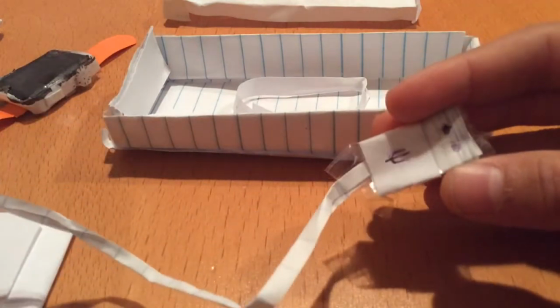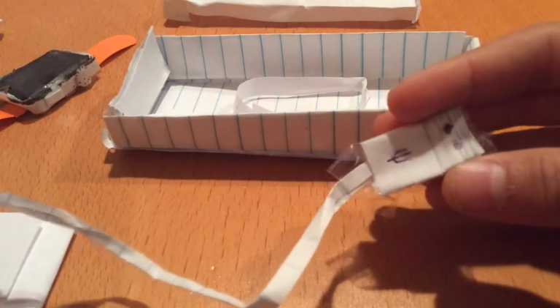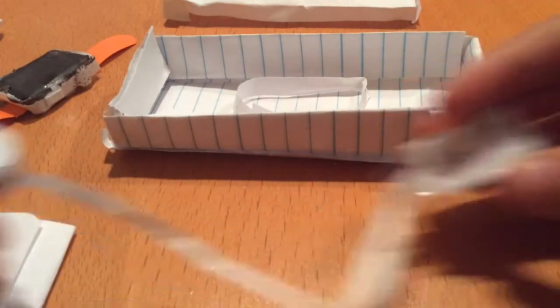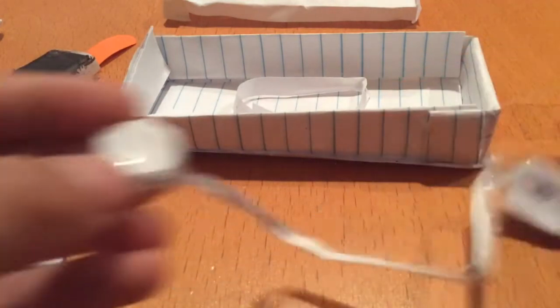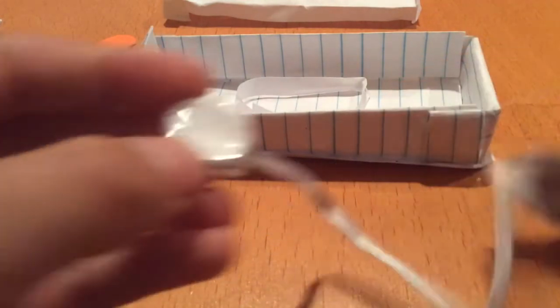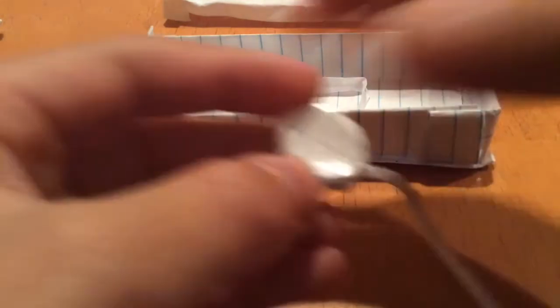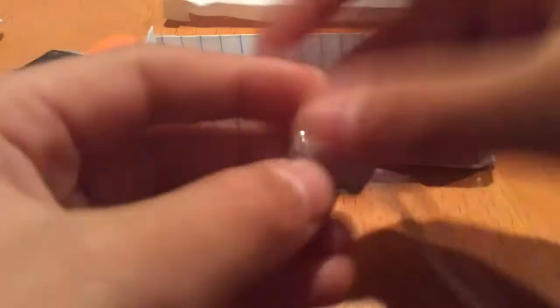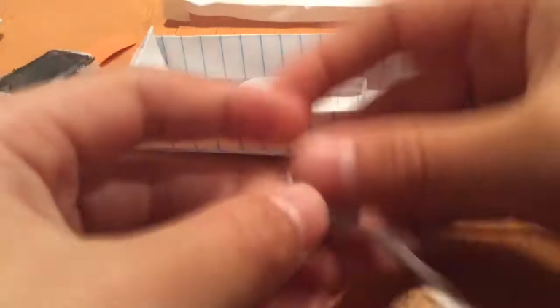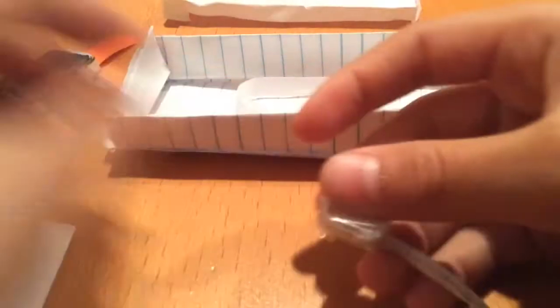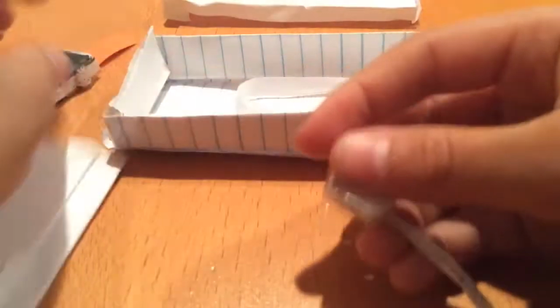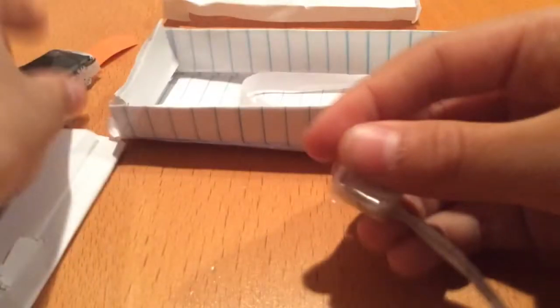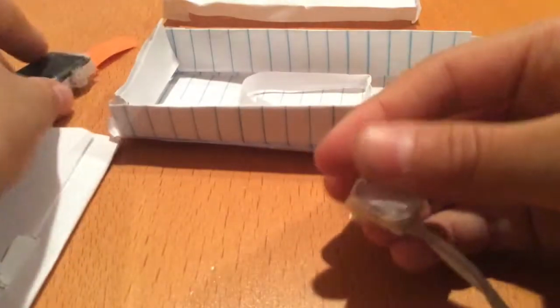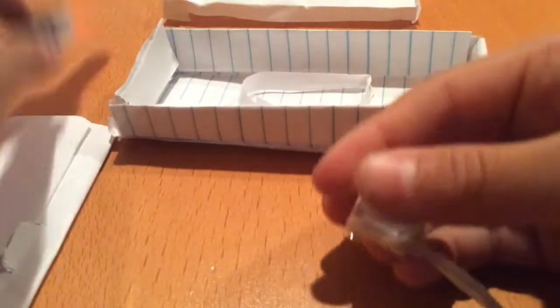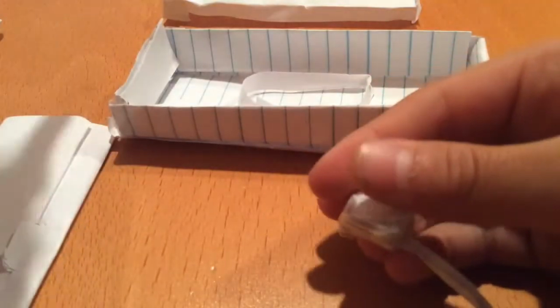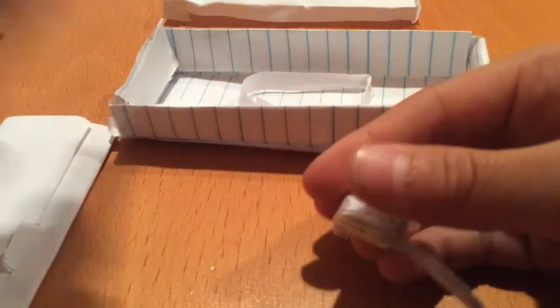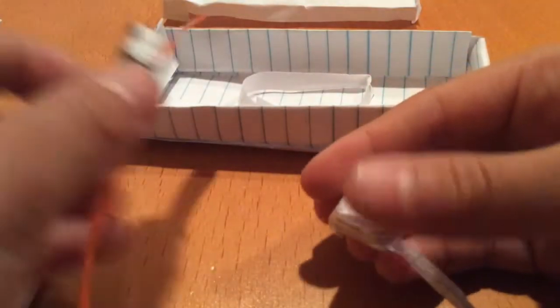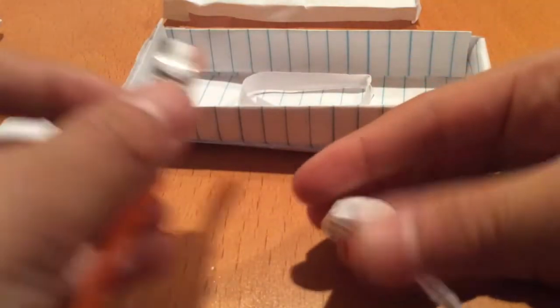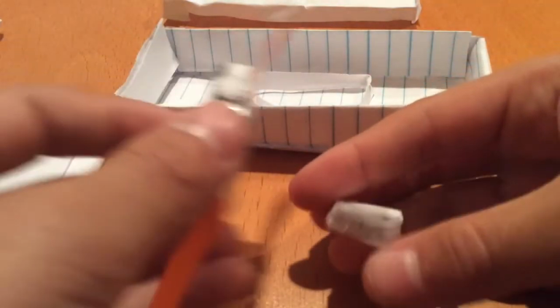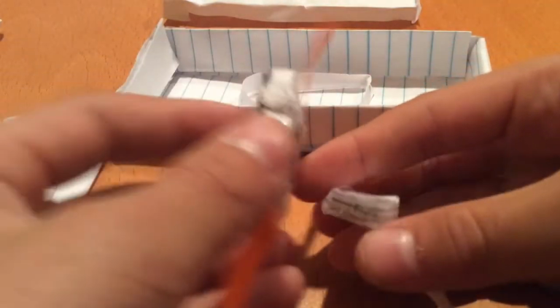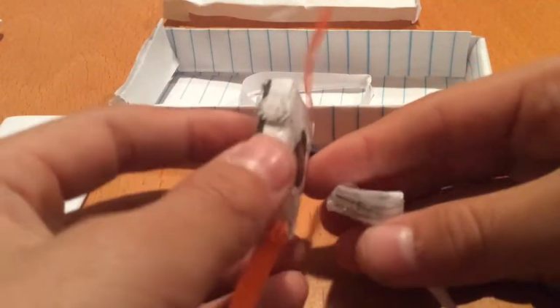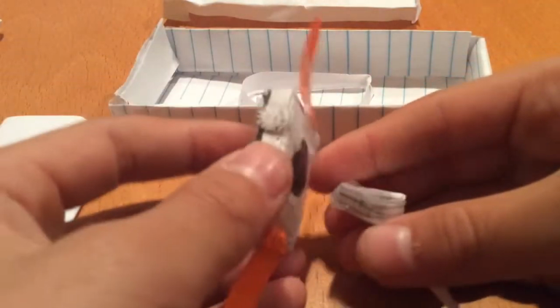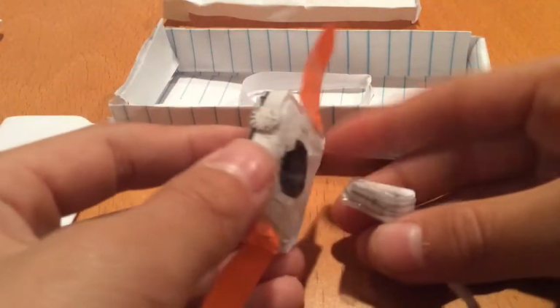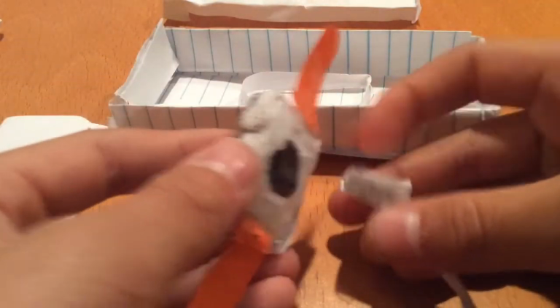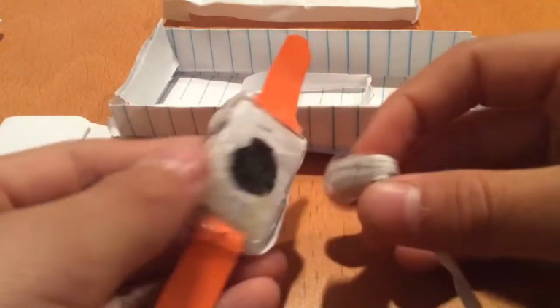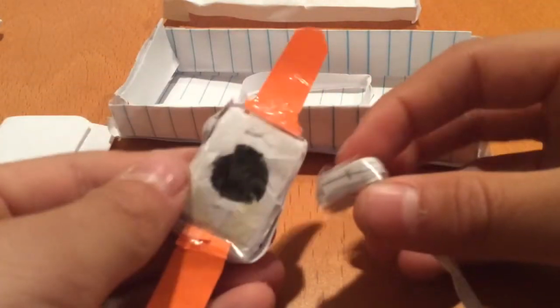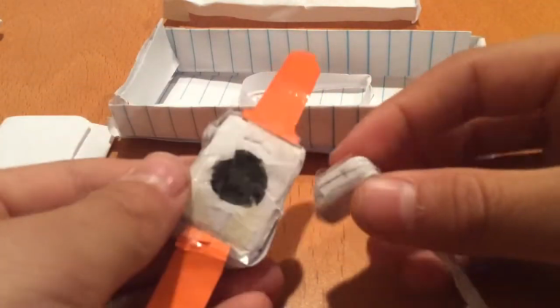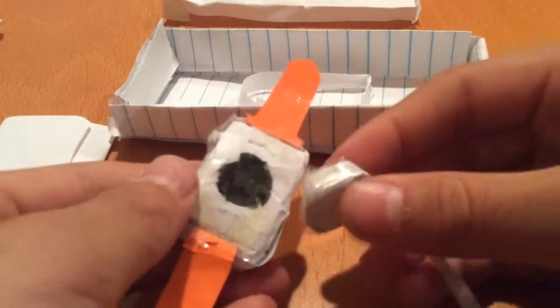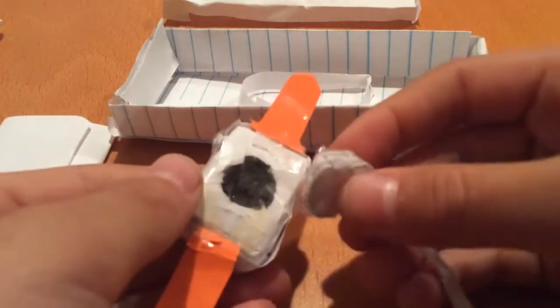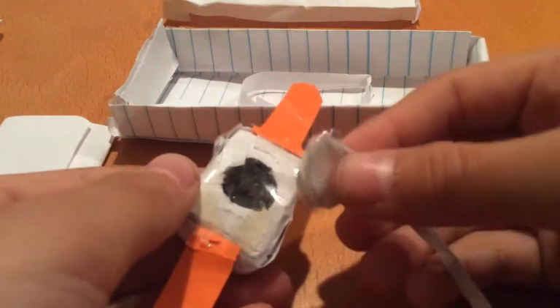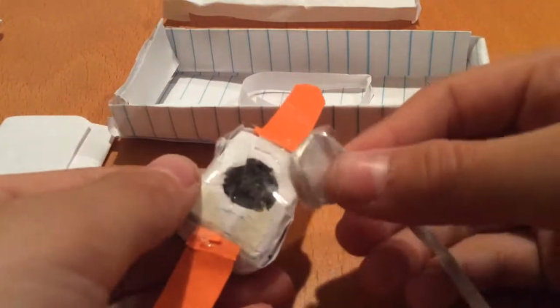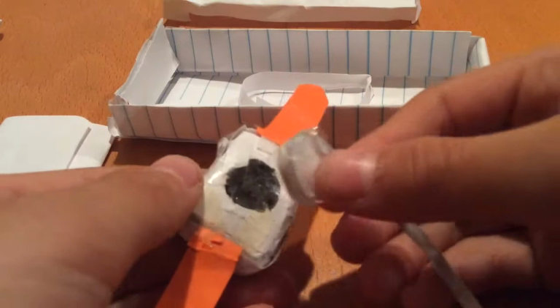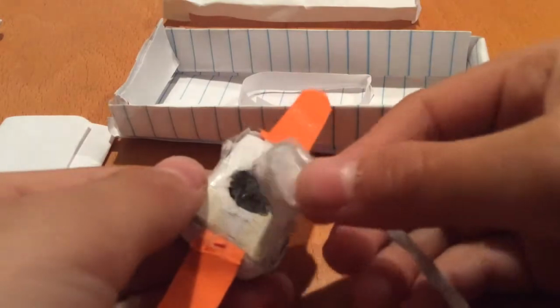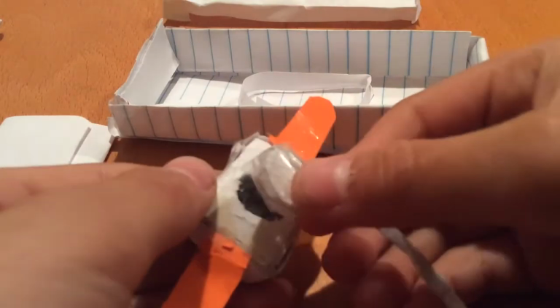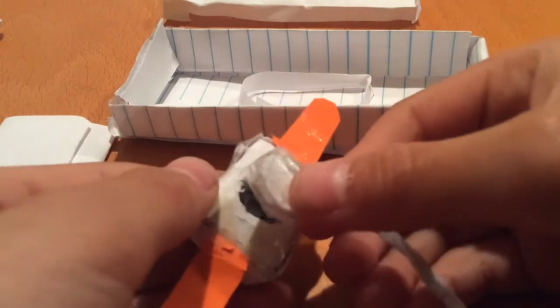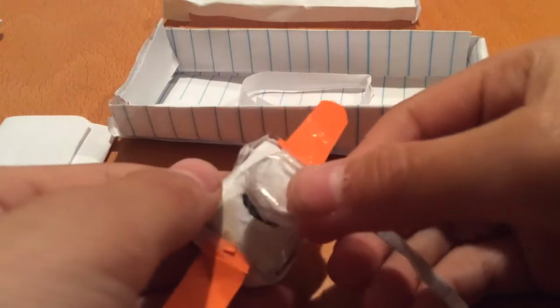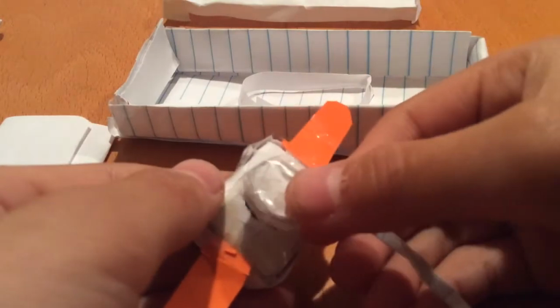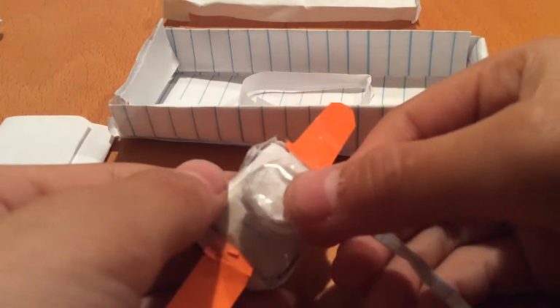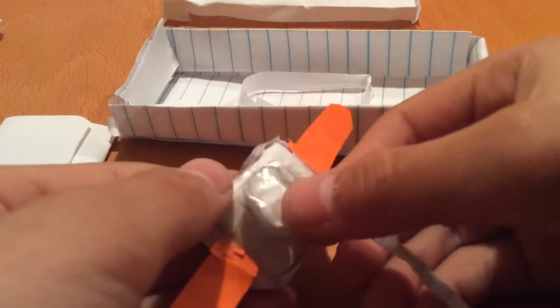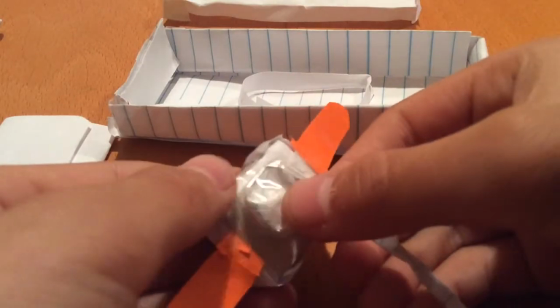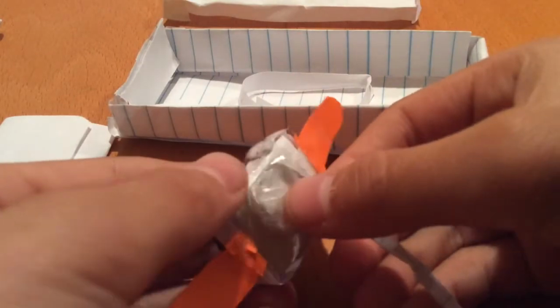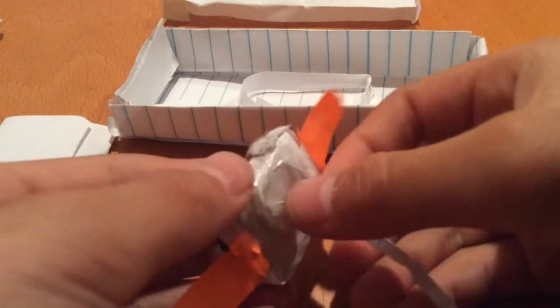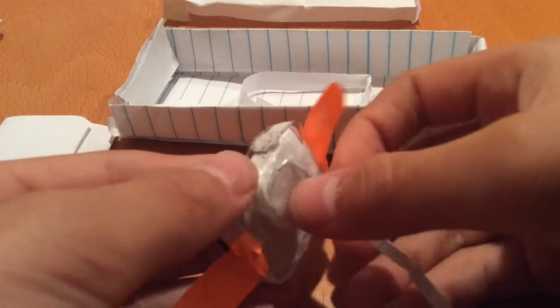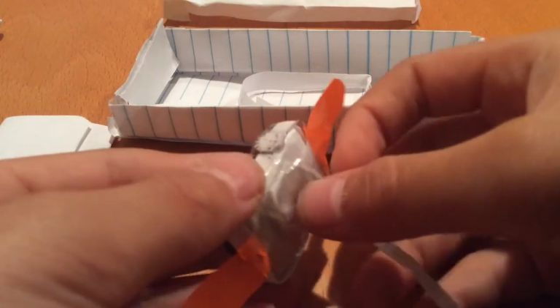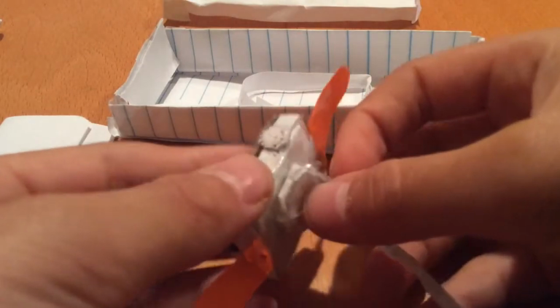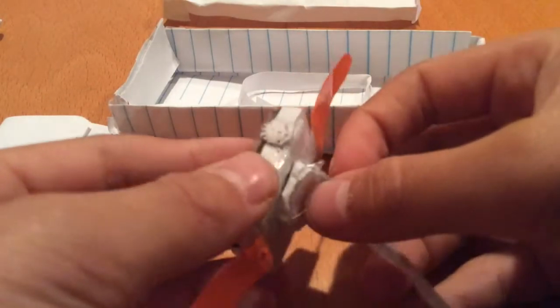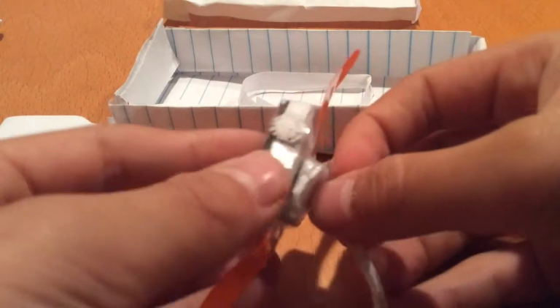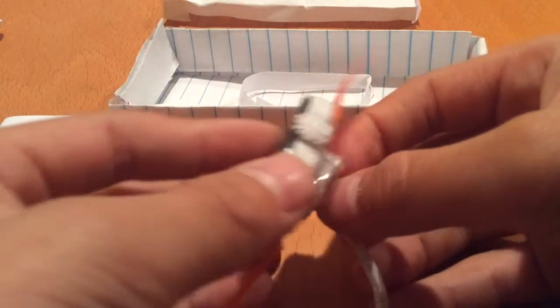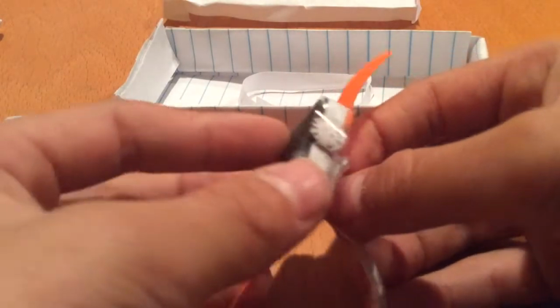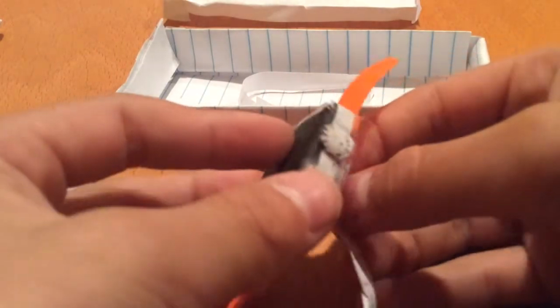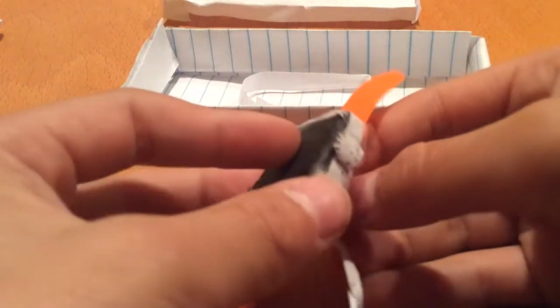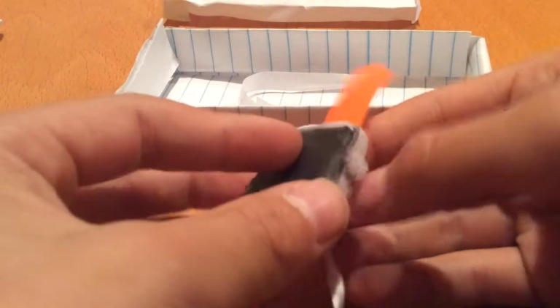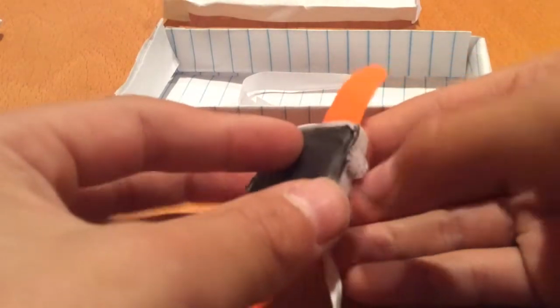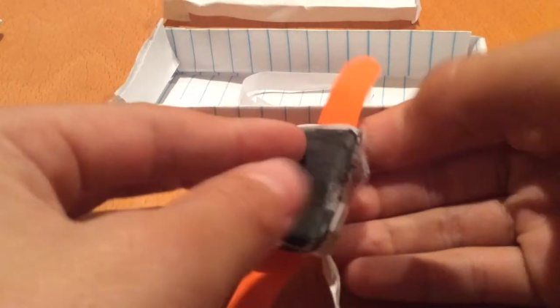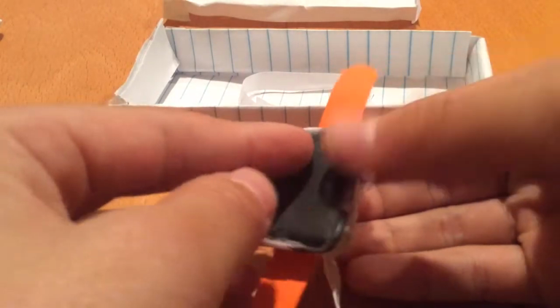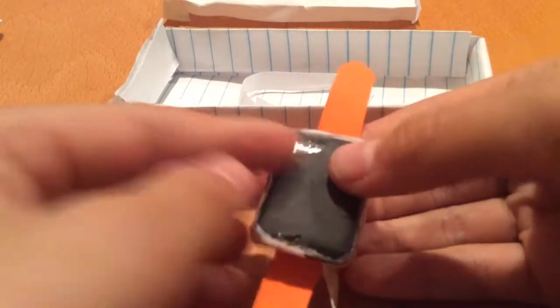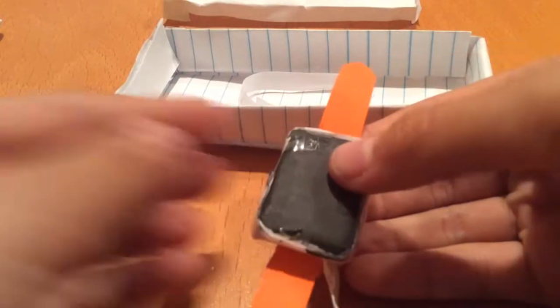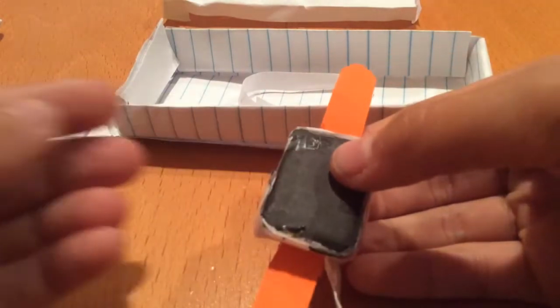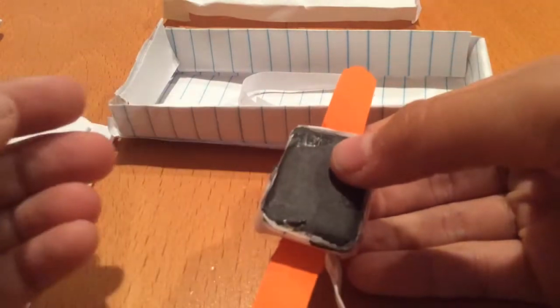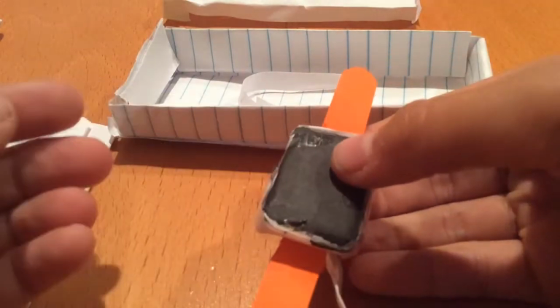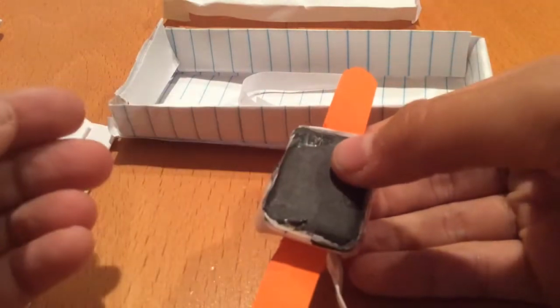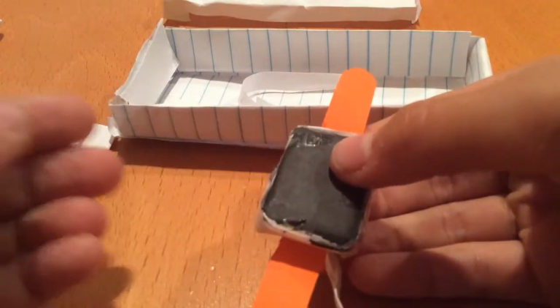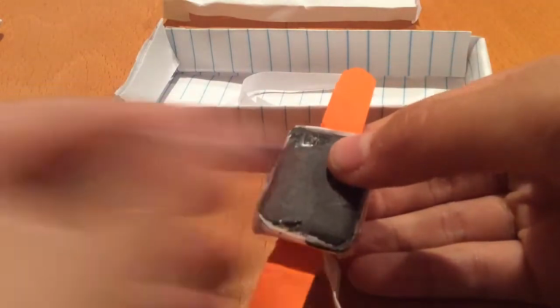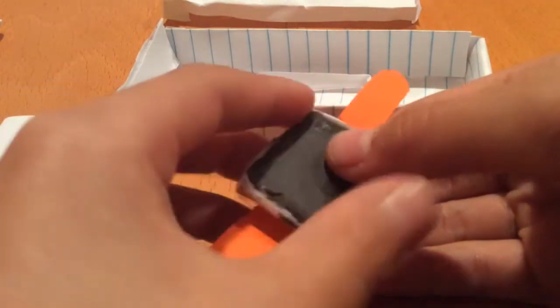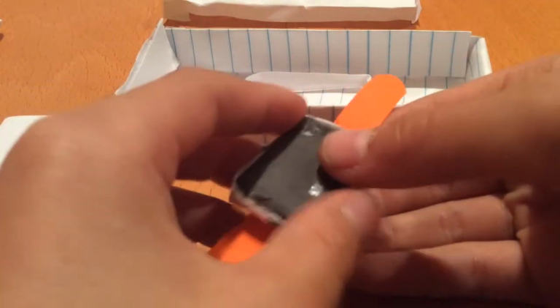If you take the Apple Watch here, the charging cable clips on like that — and it charges.